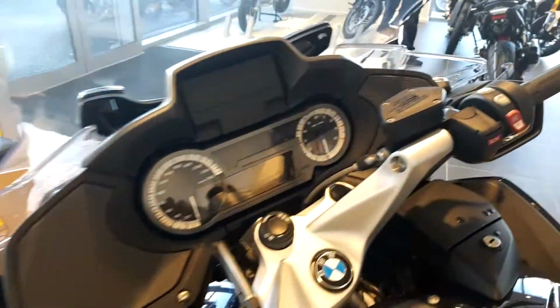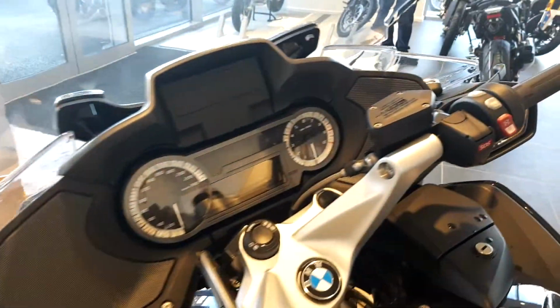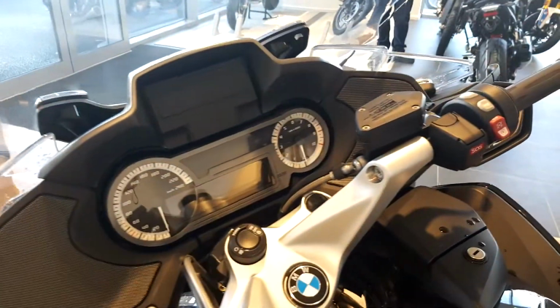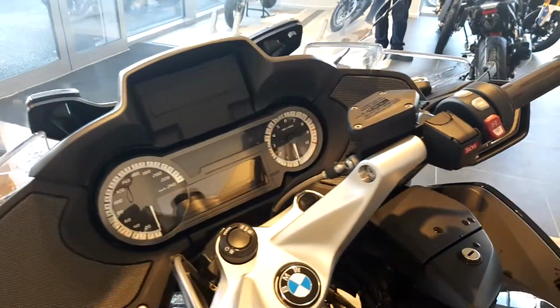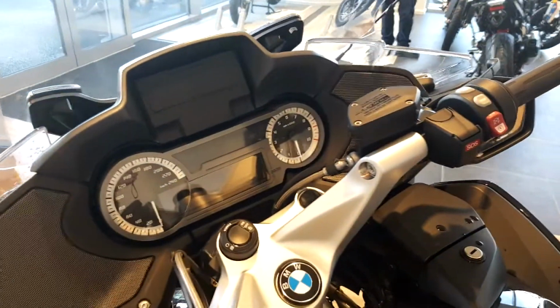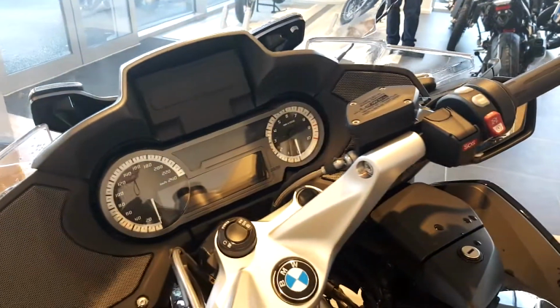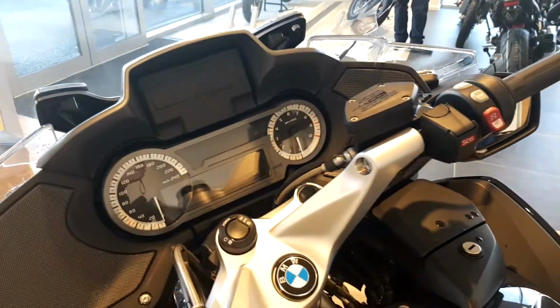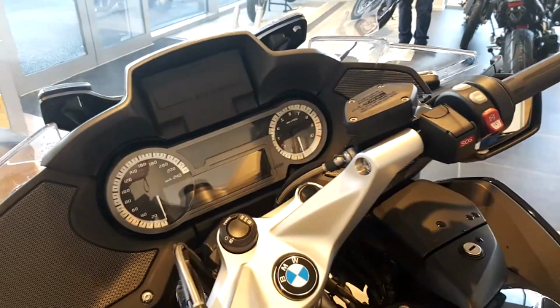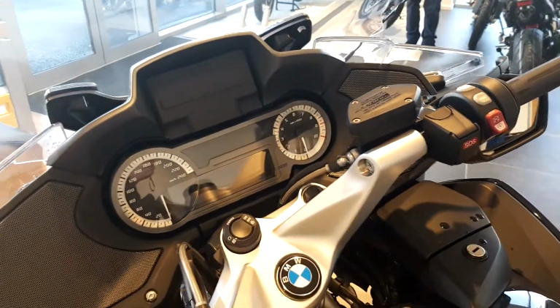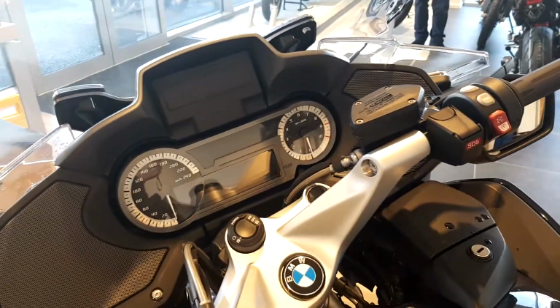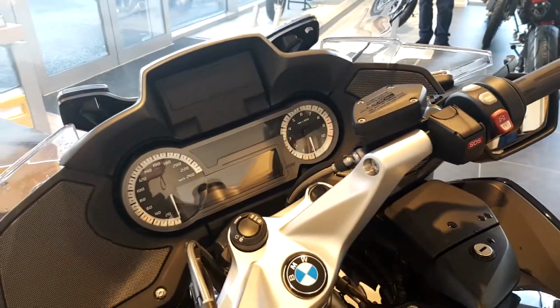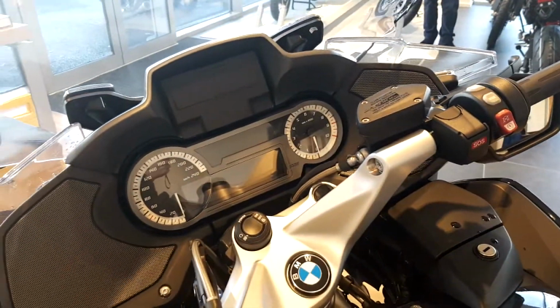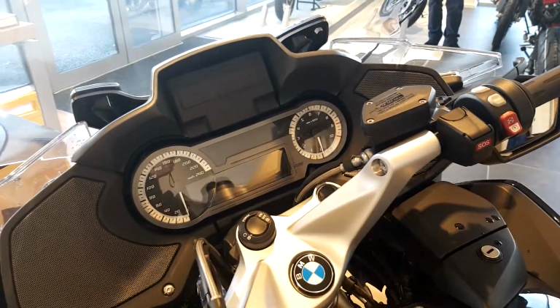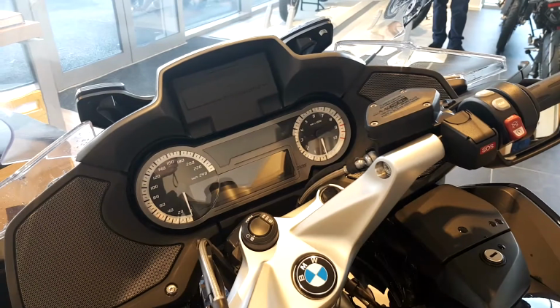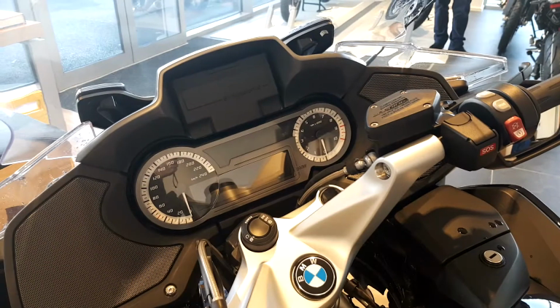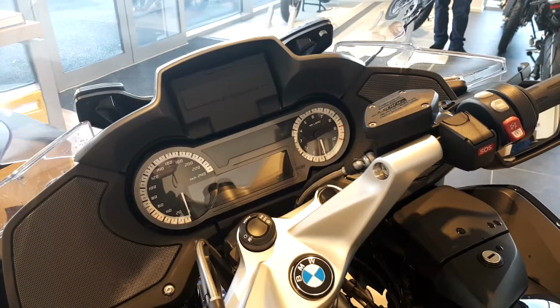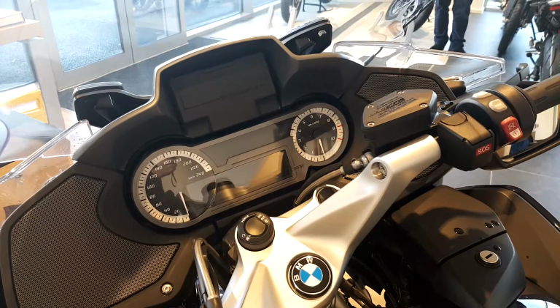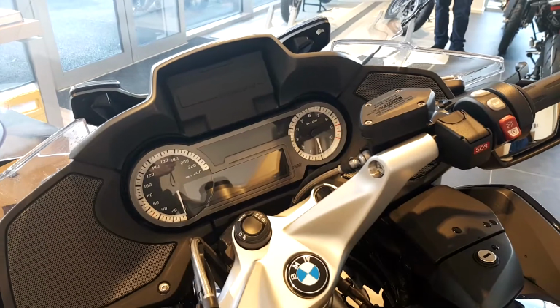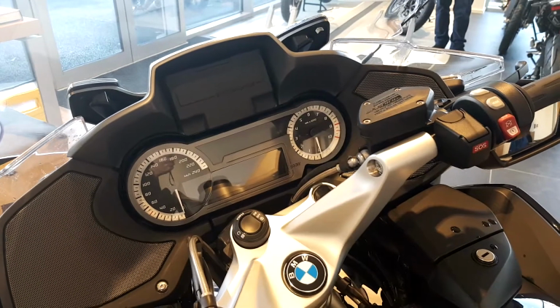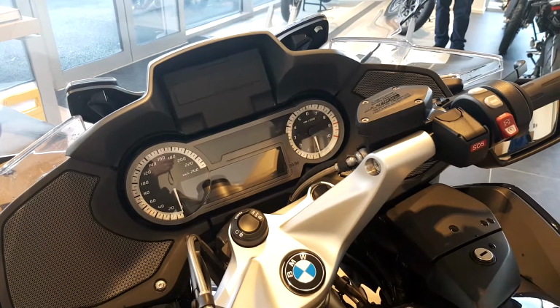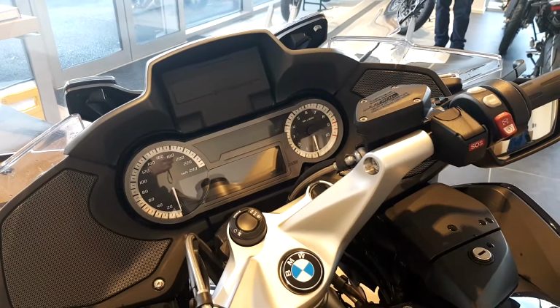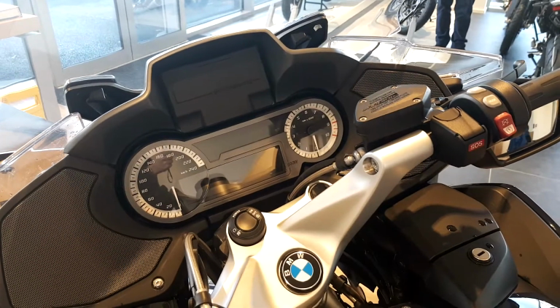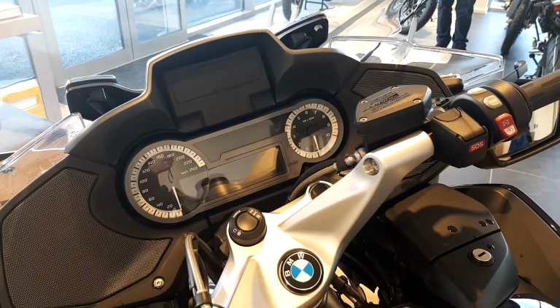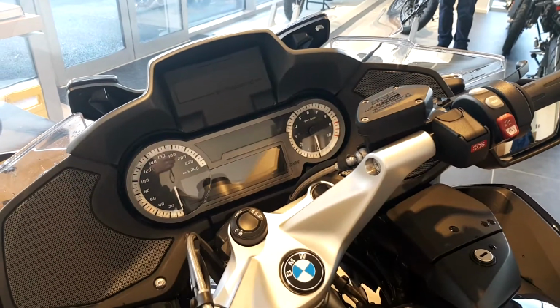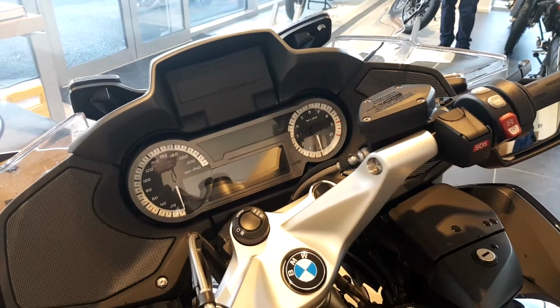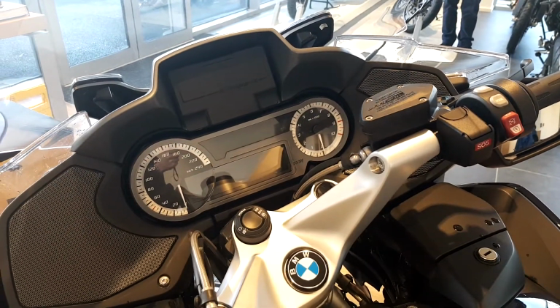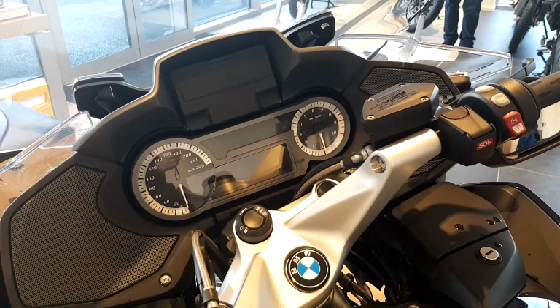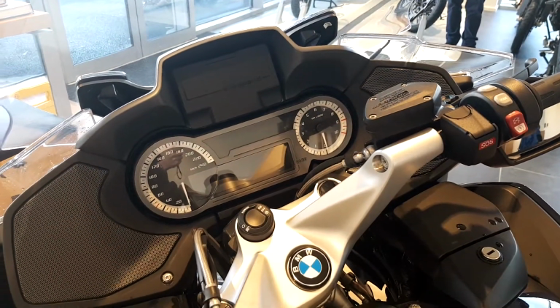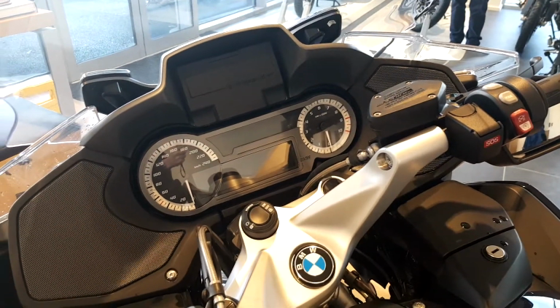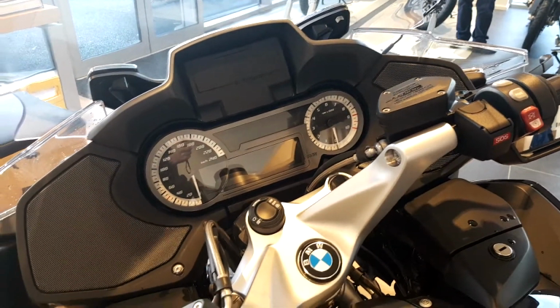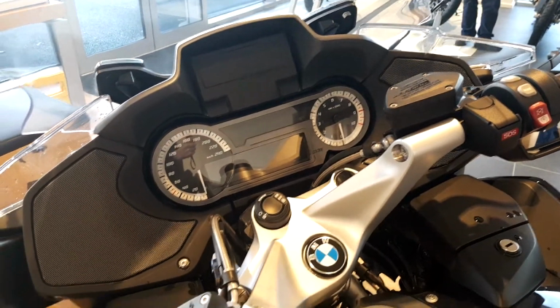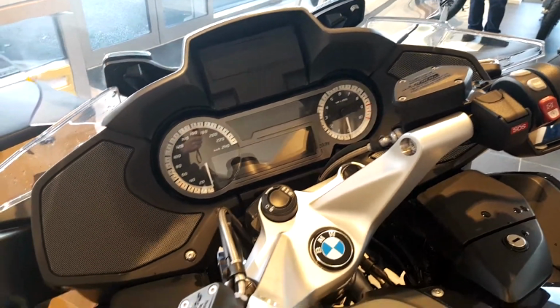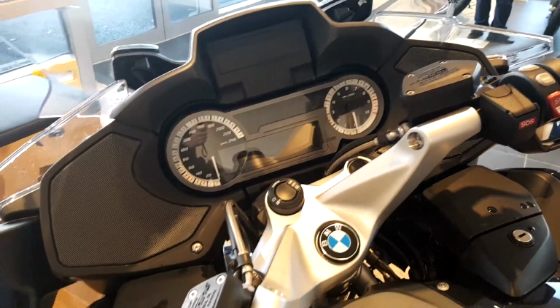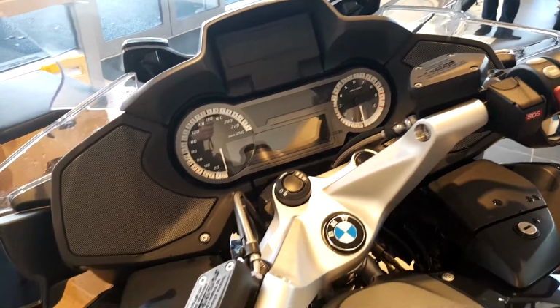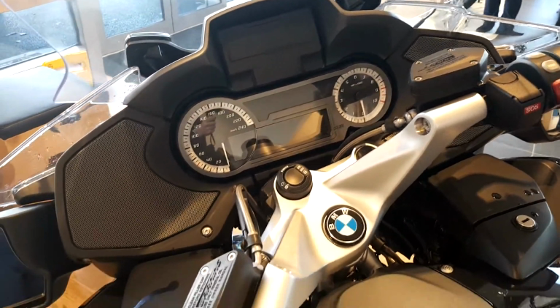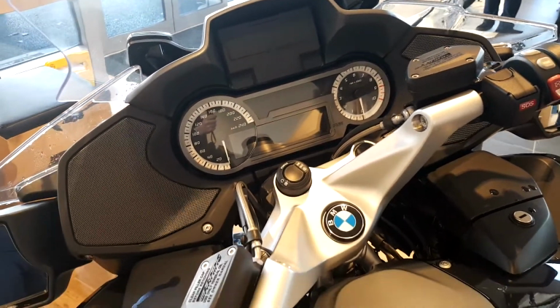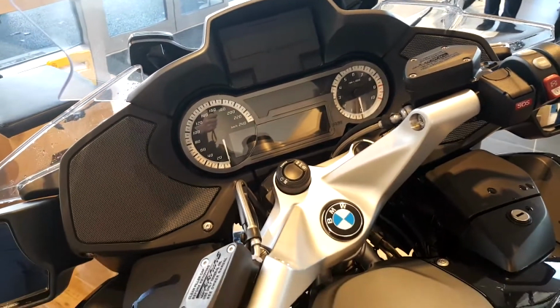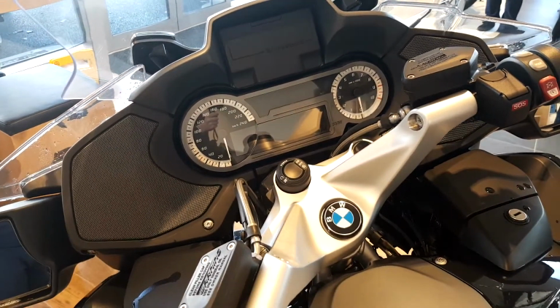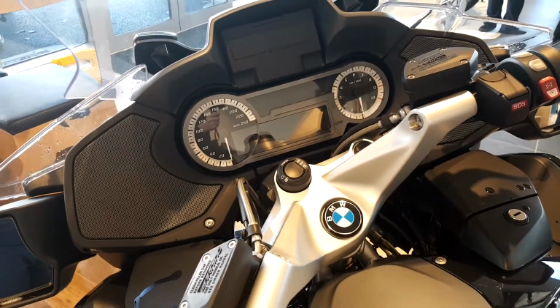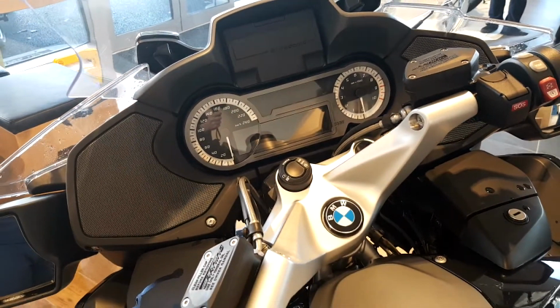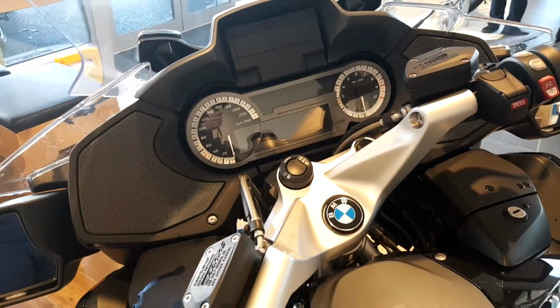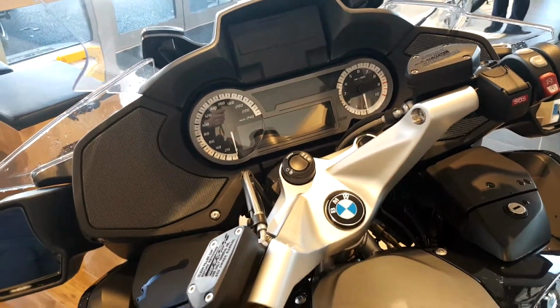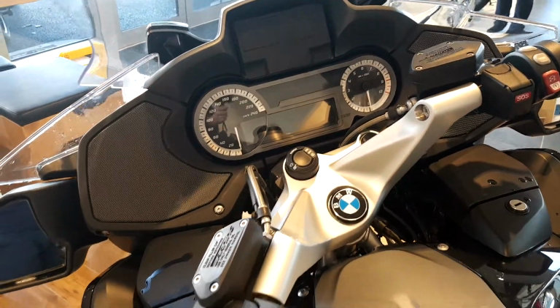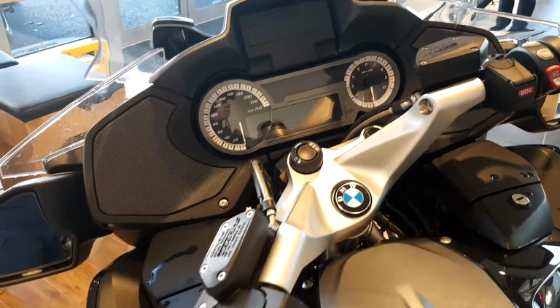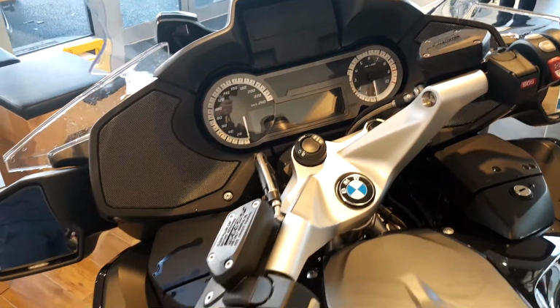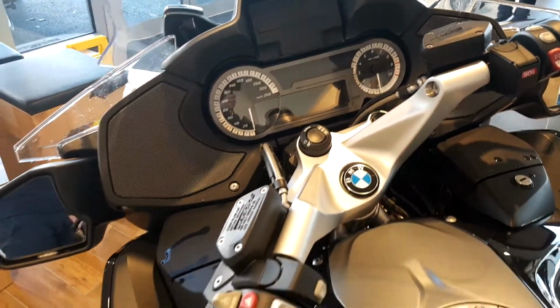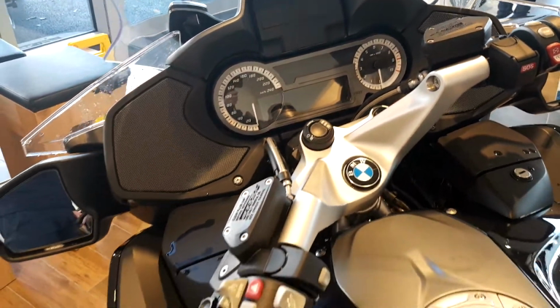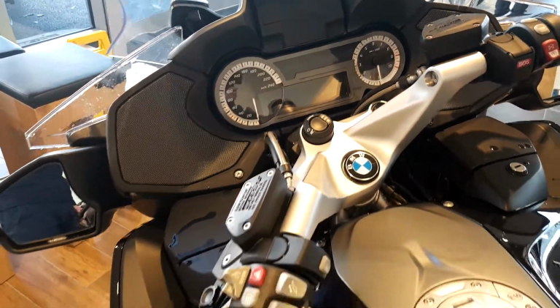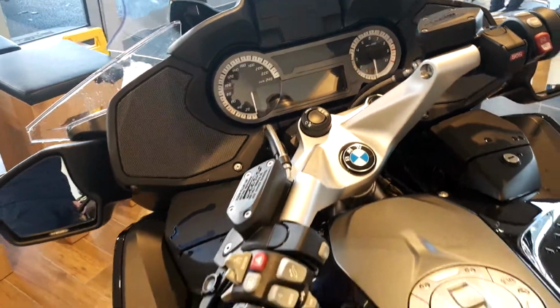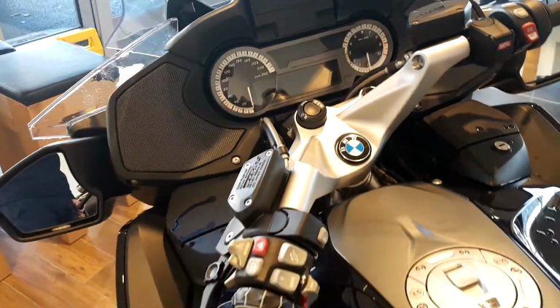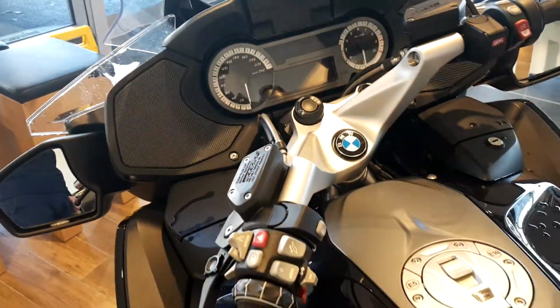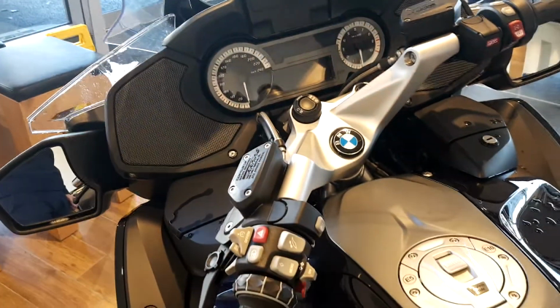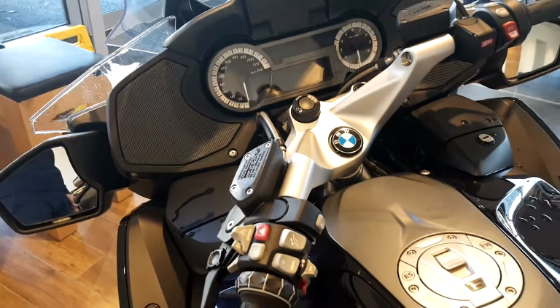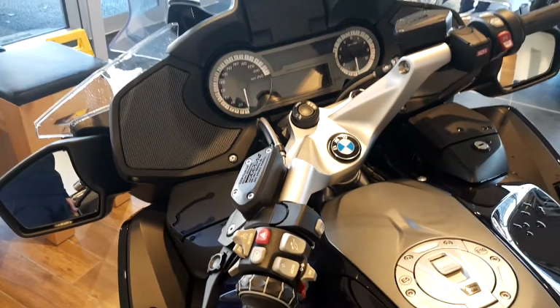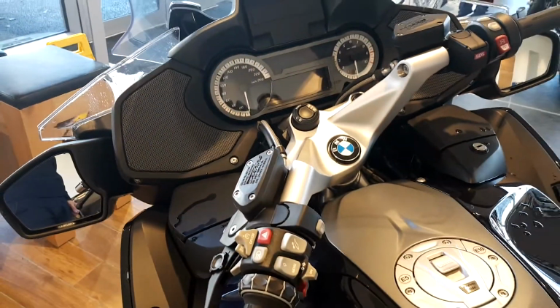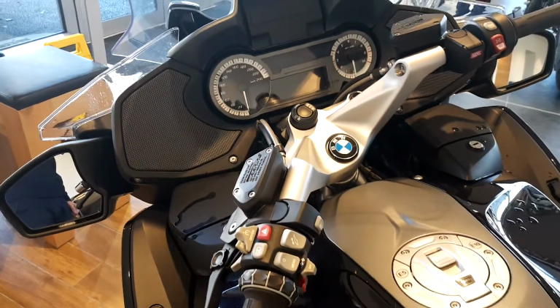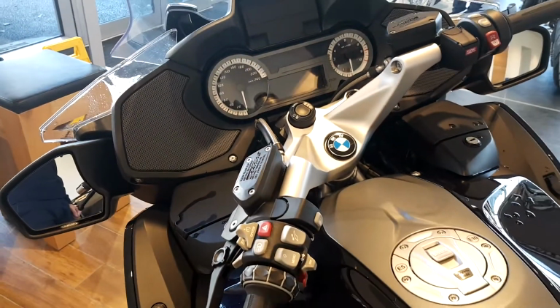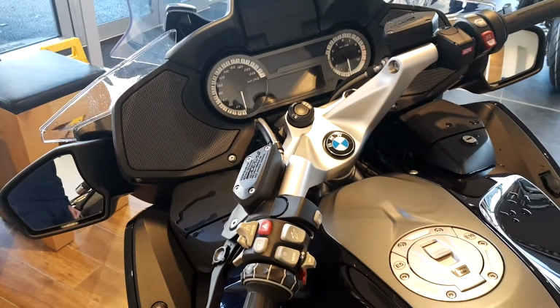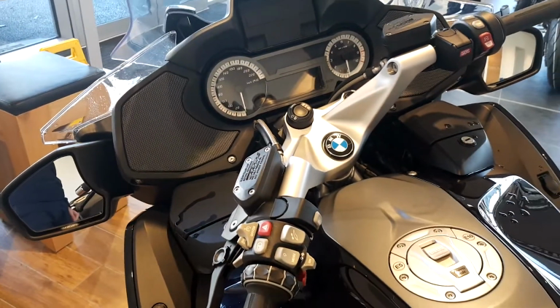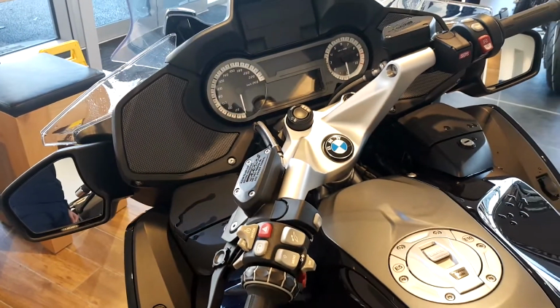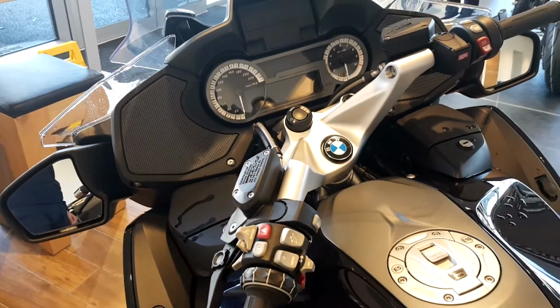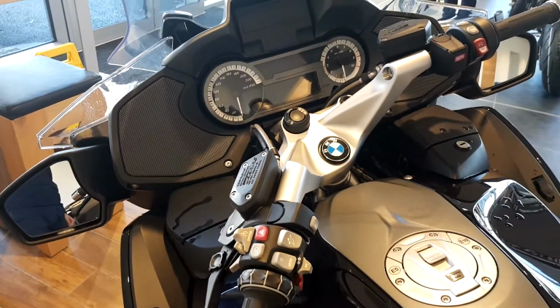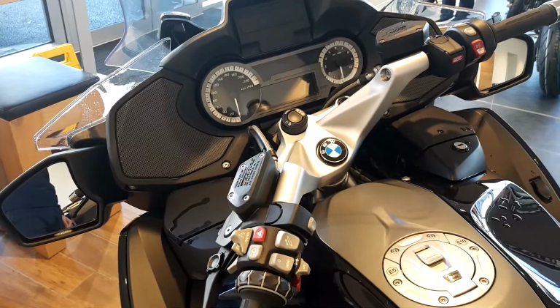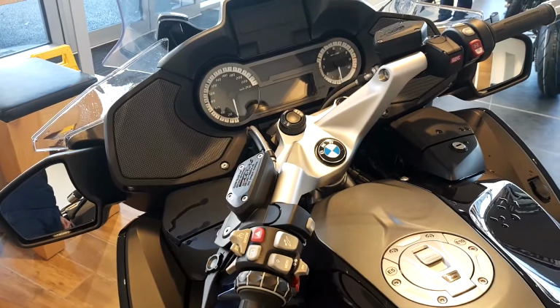There's only 4,561,000 km on it. It also has keyless ride, cruise control, the SOS button, and heated grips.